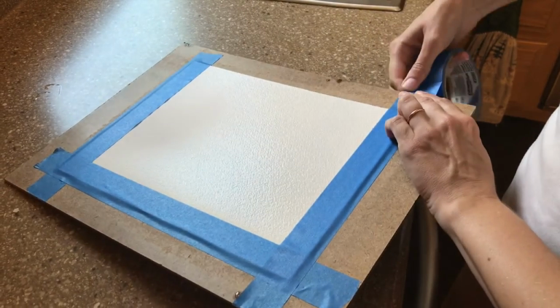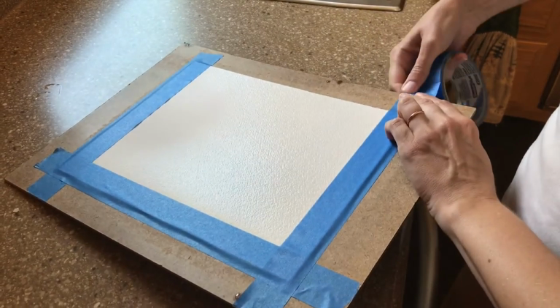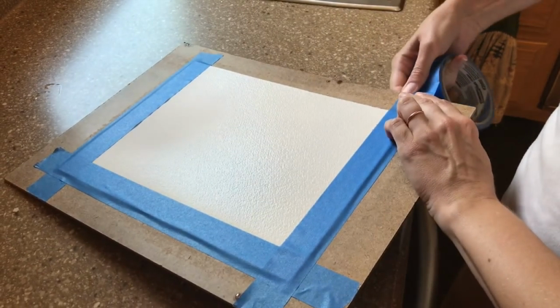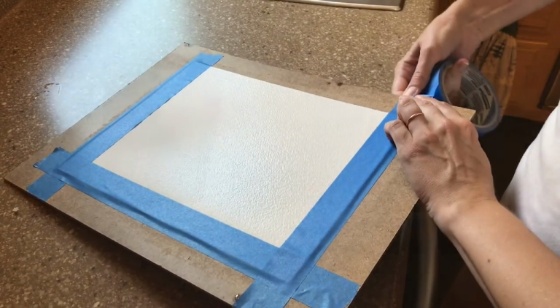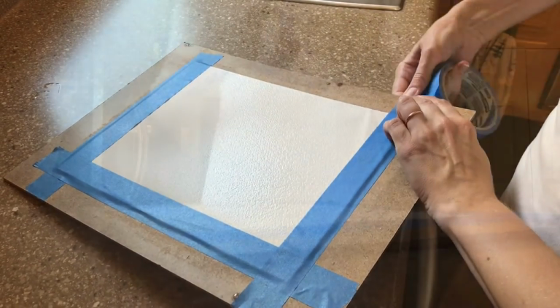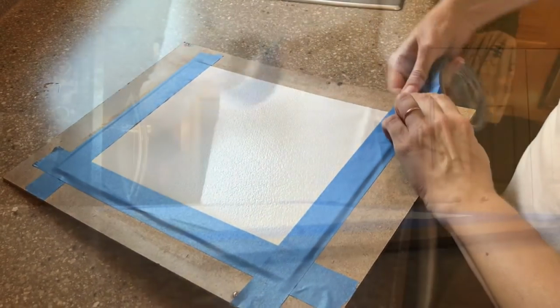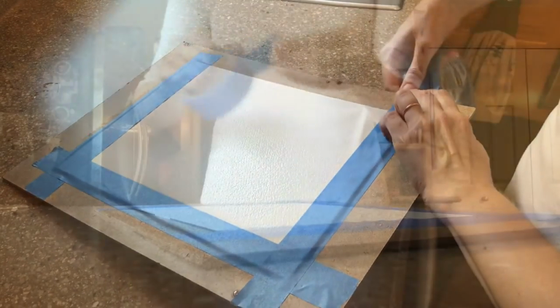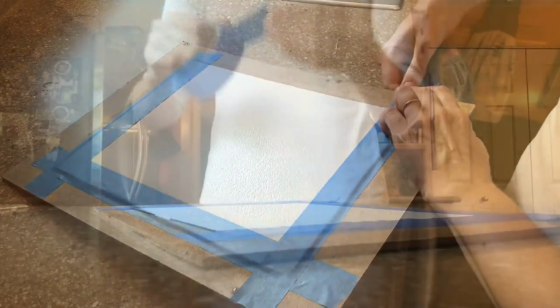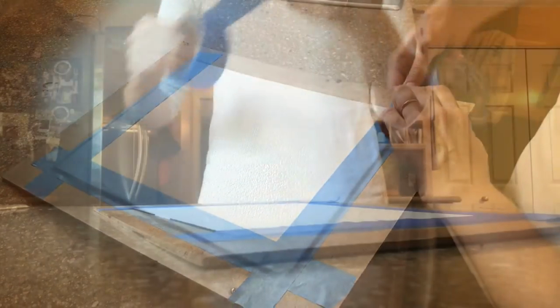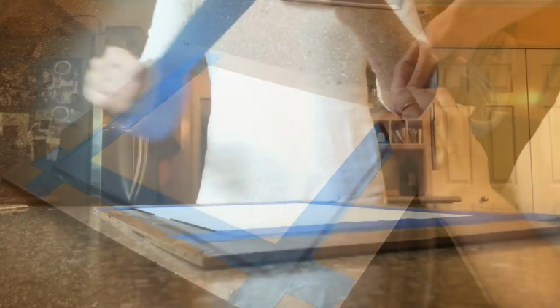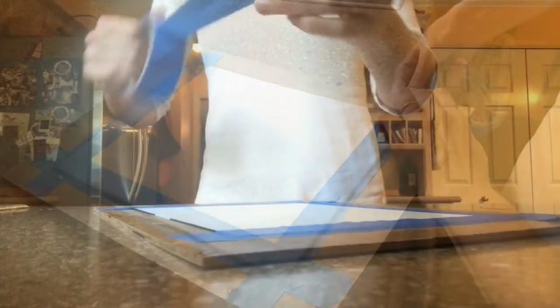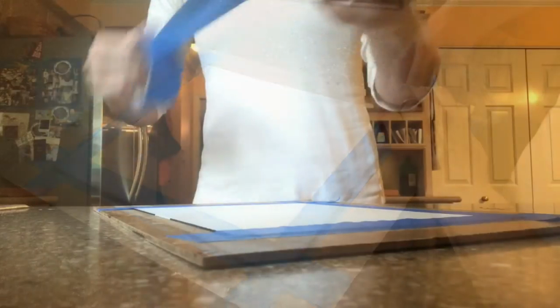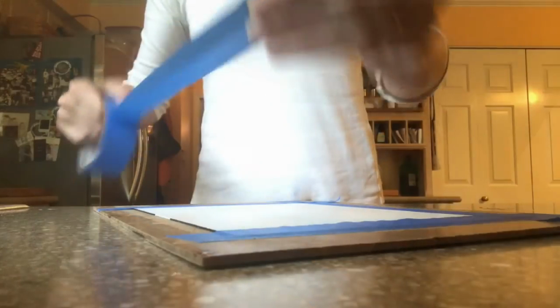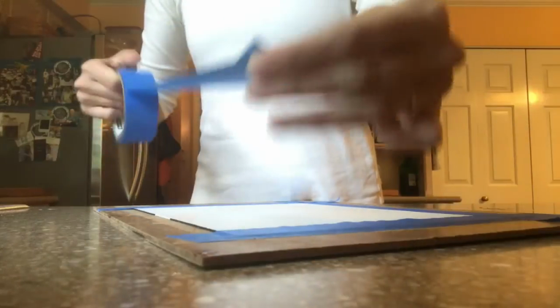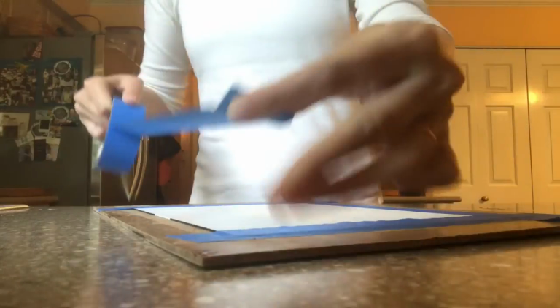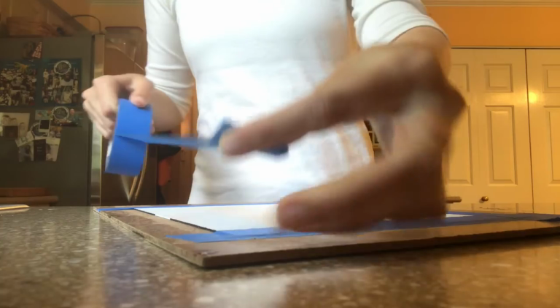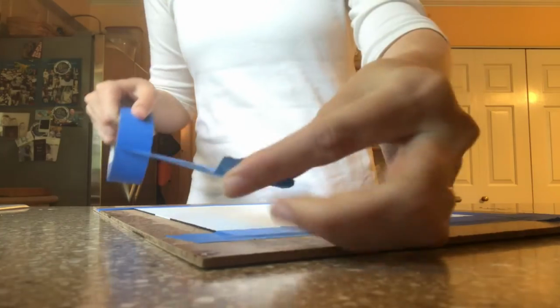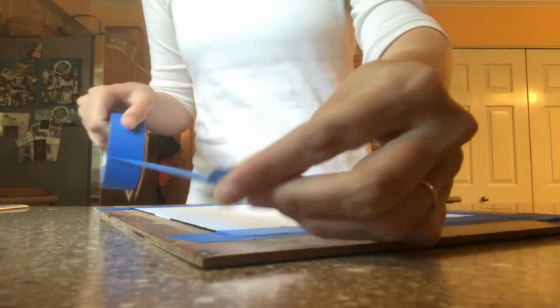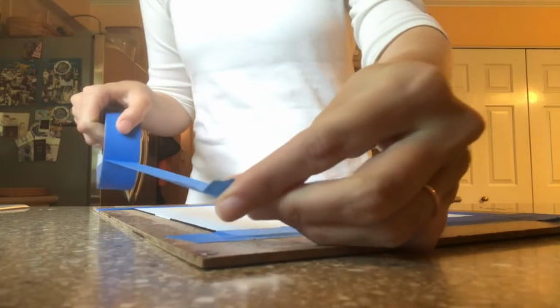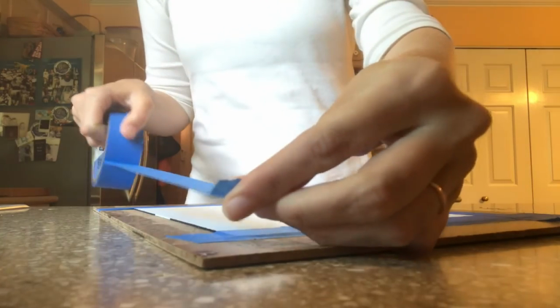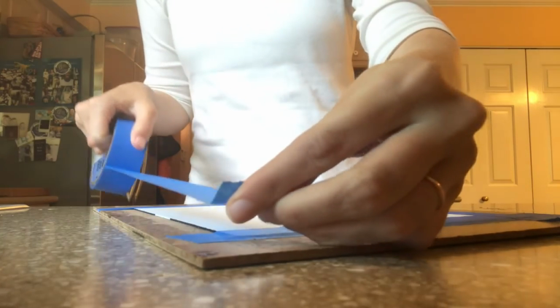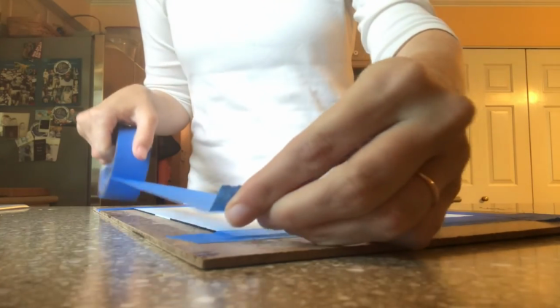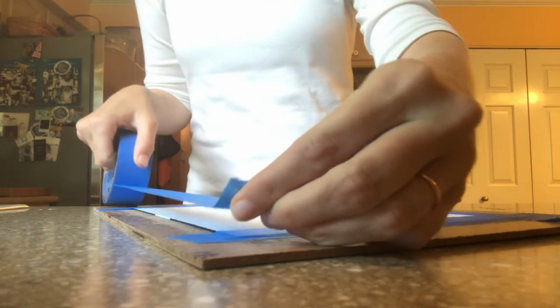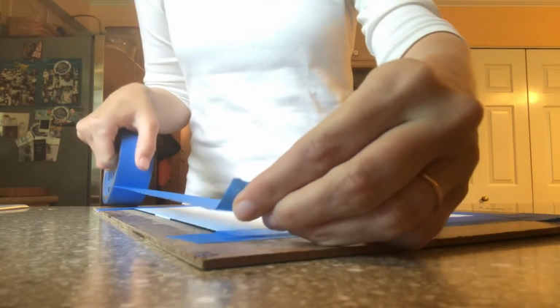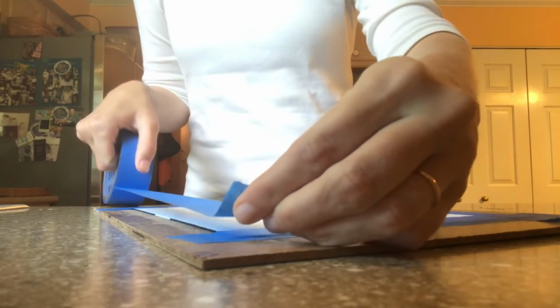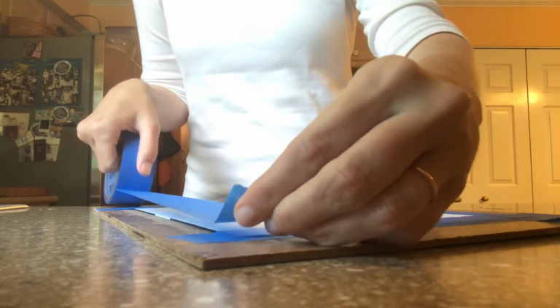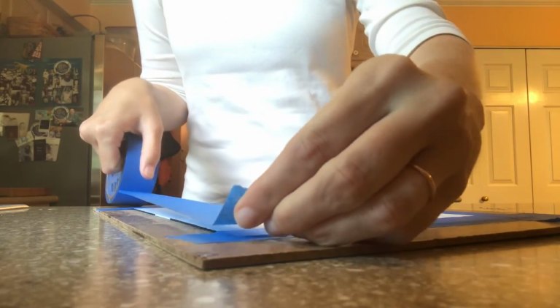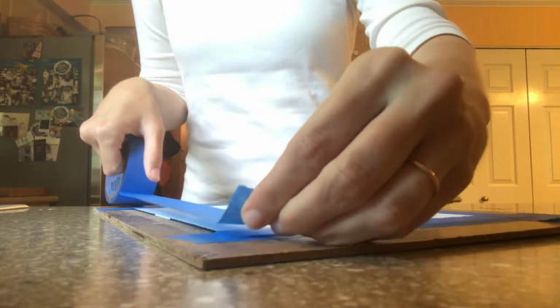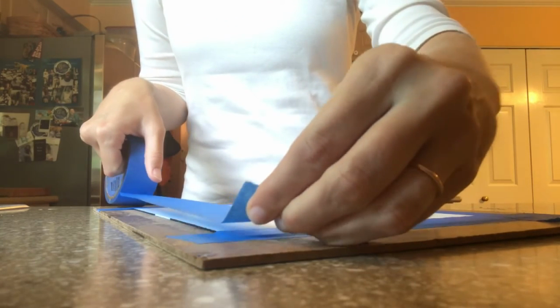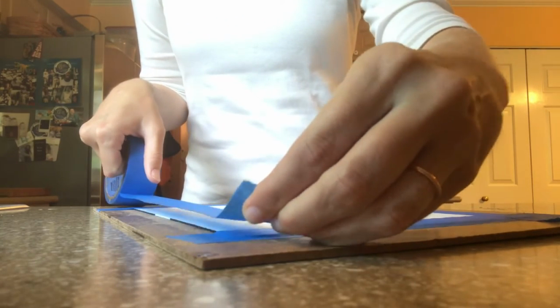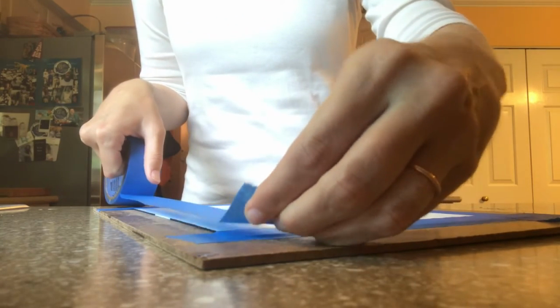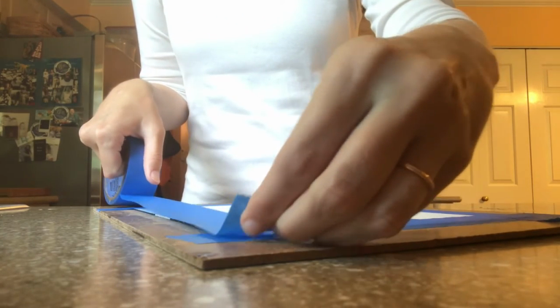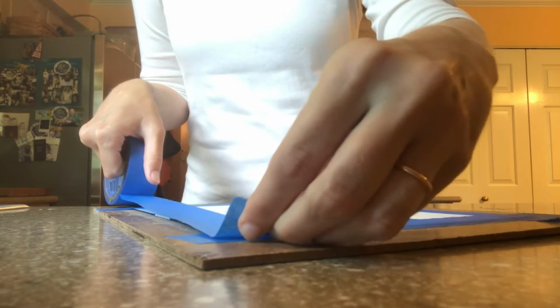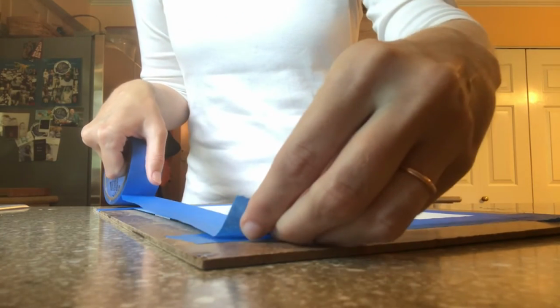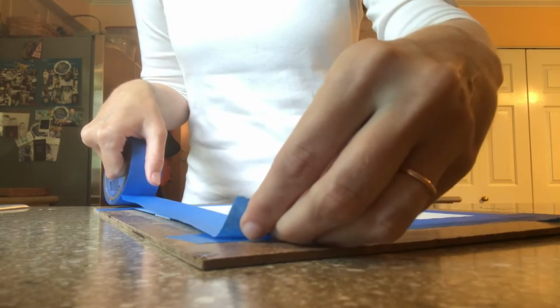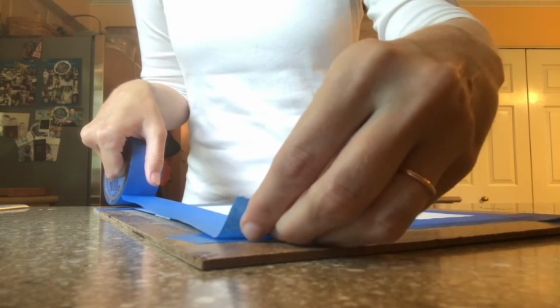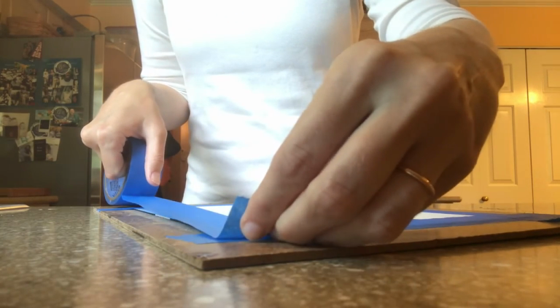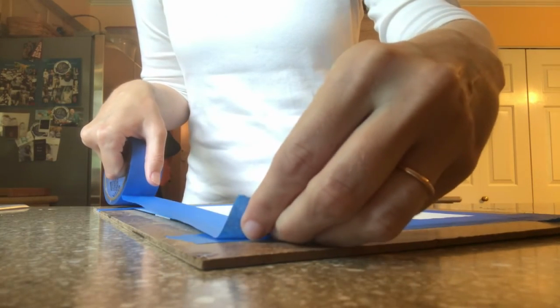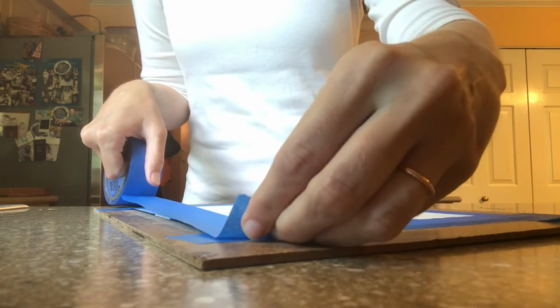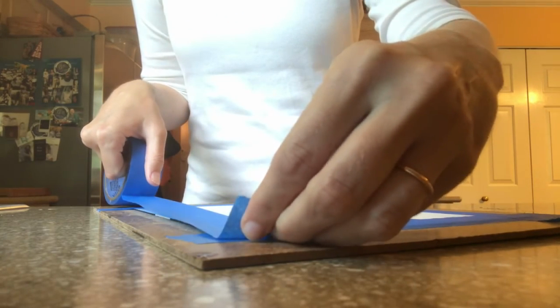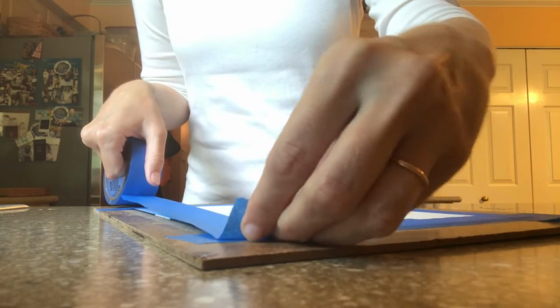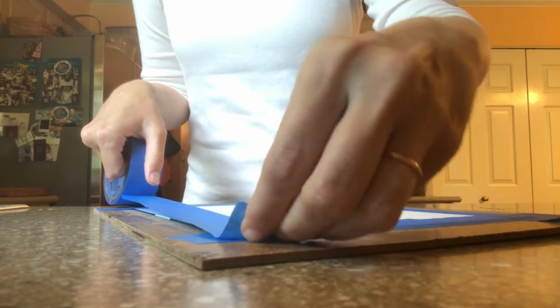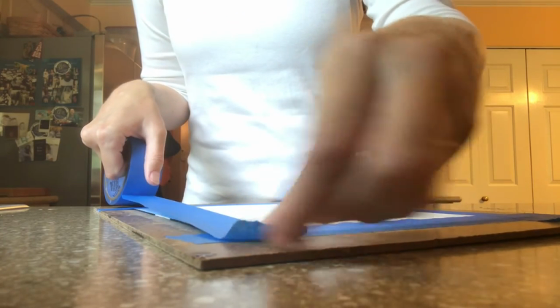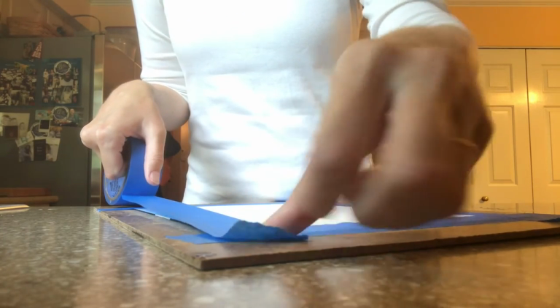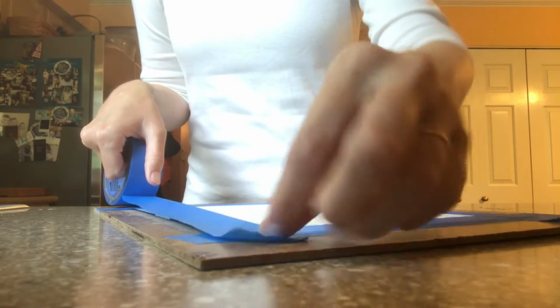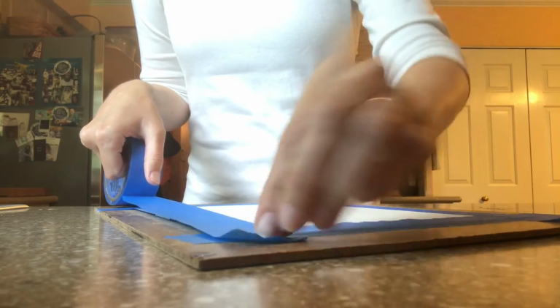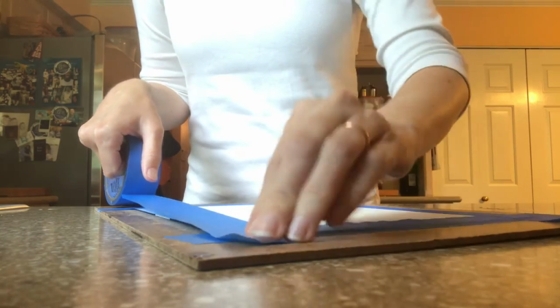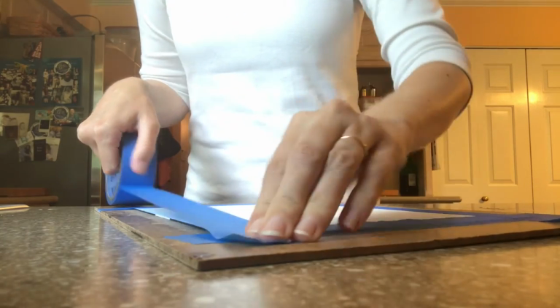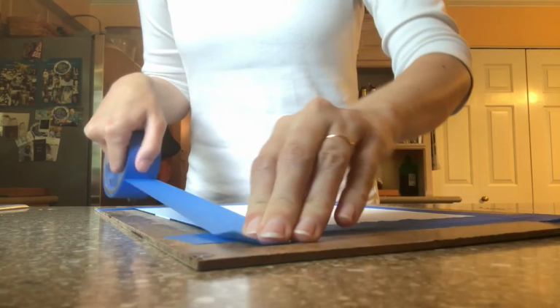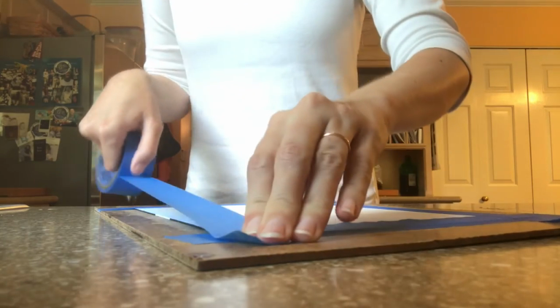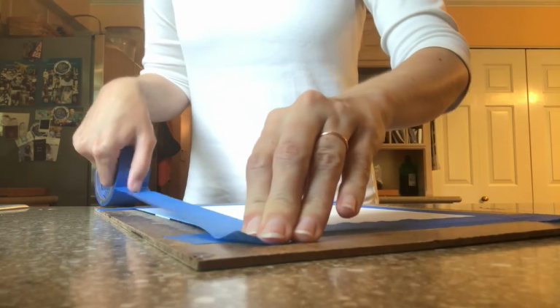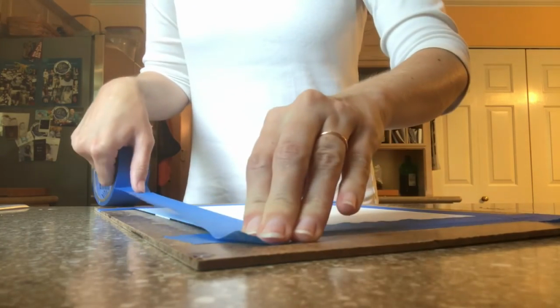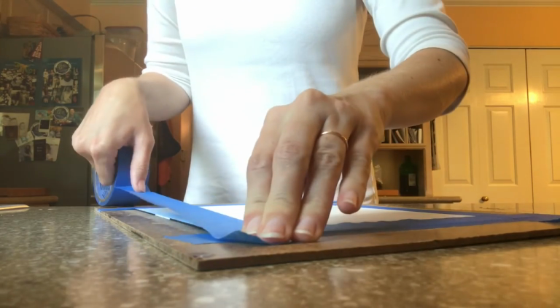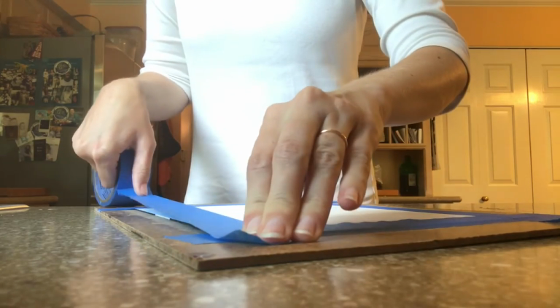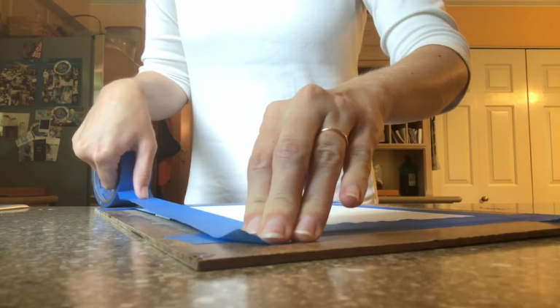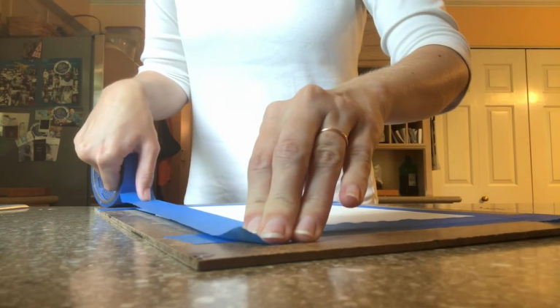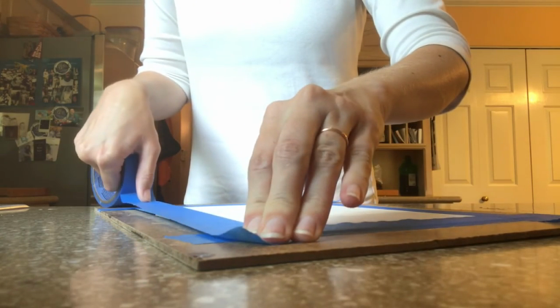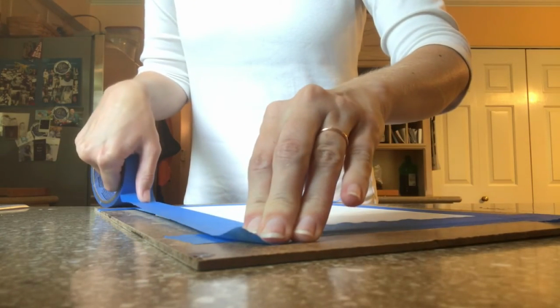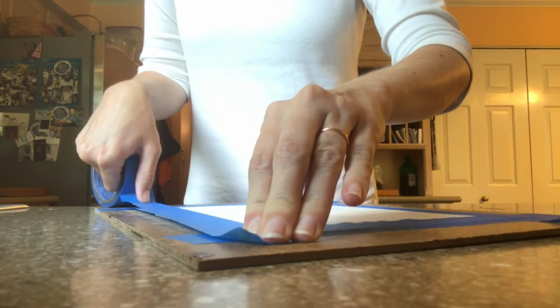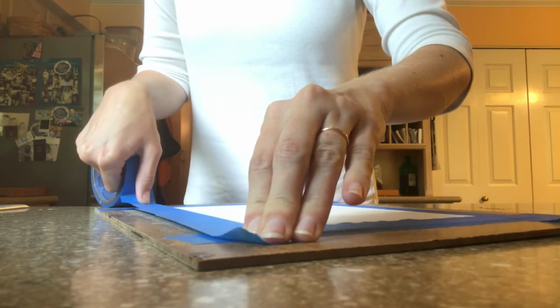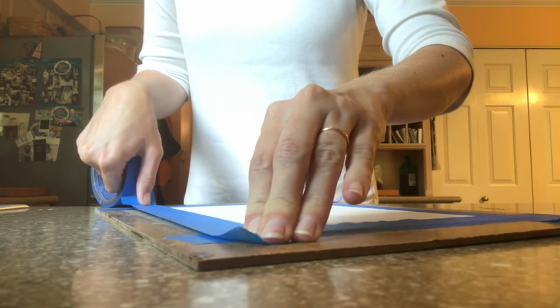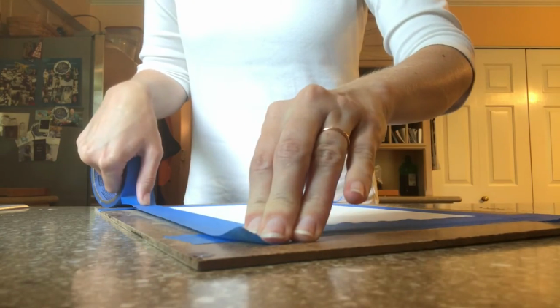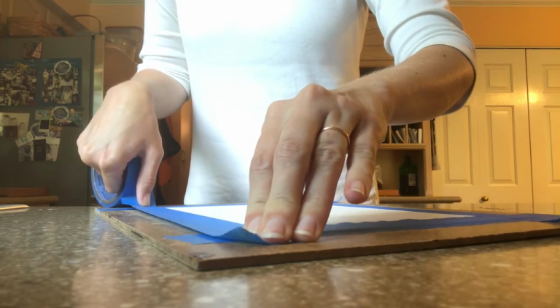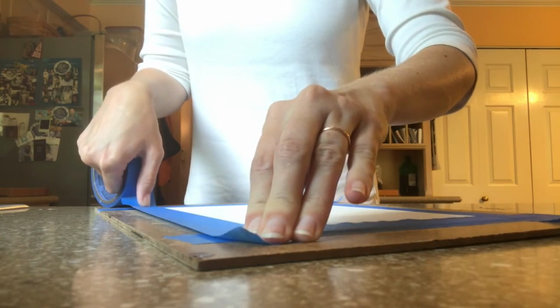Make sure your paper is completely dry before beginning the next step.